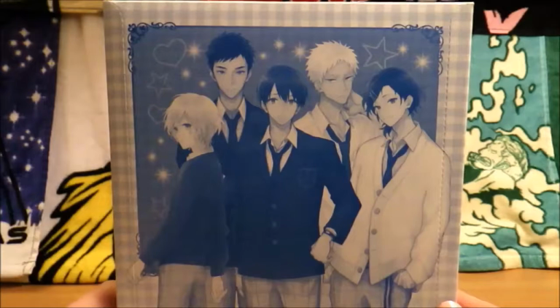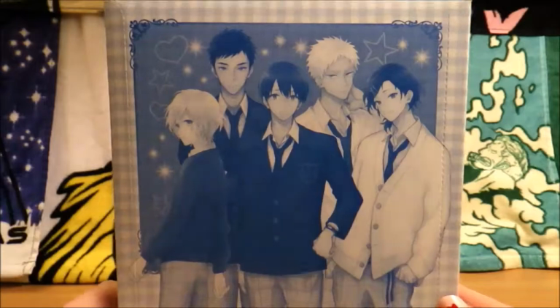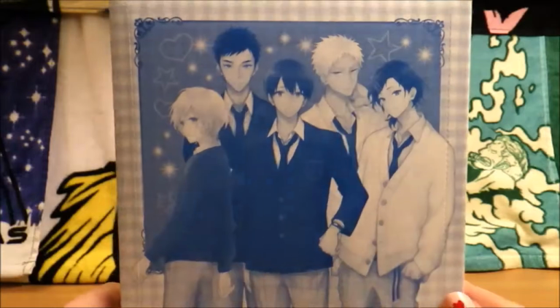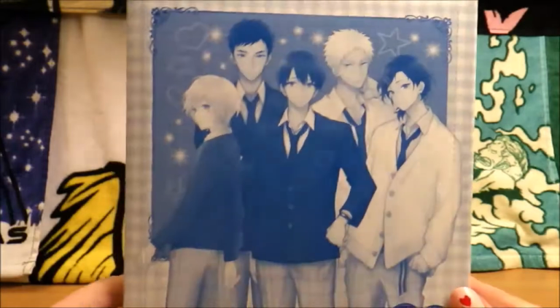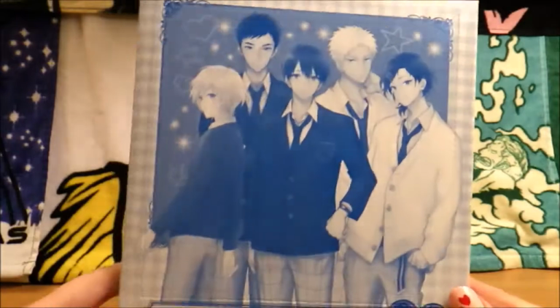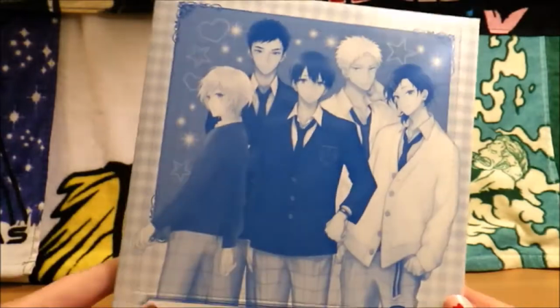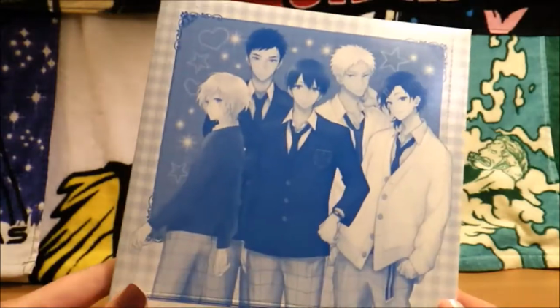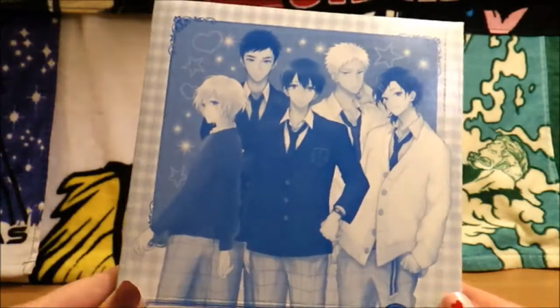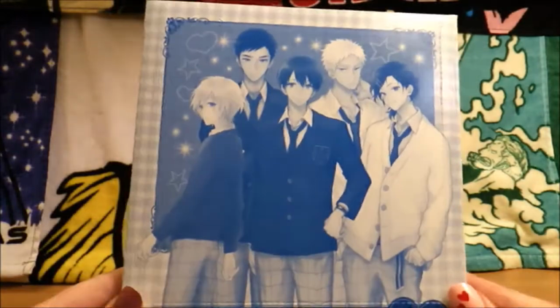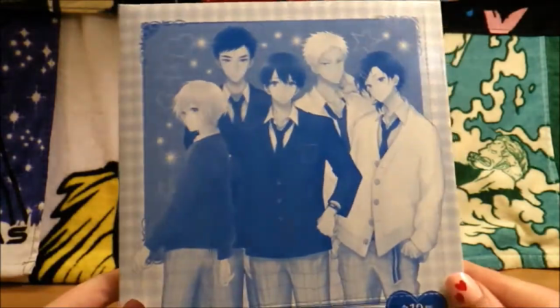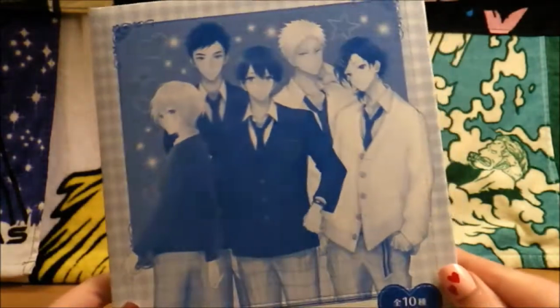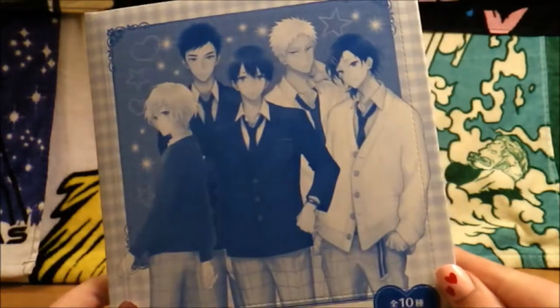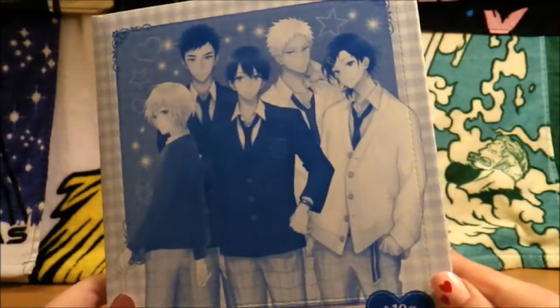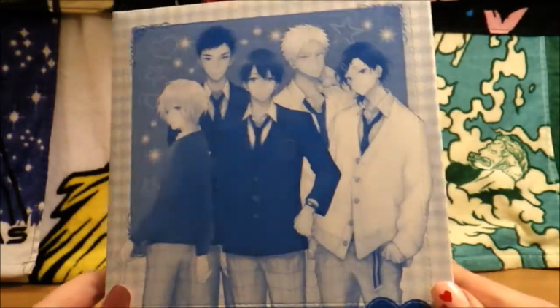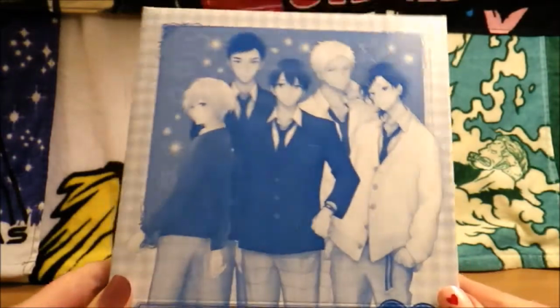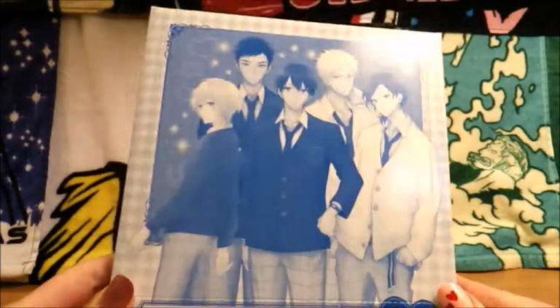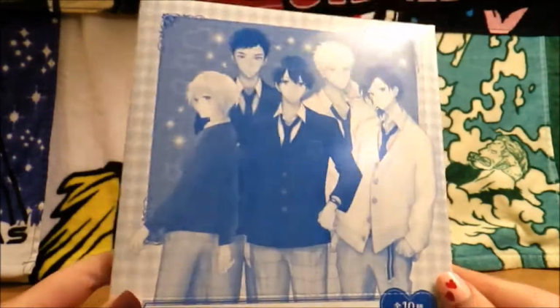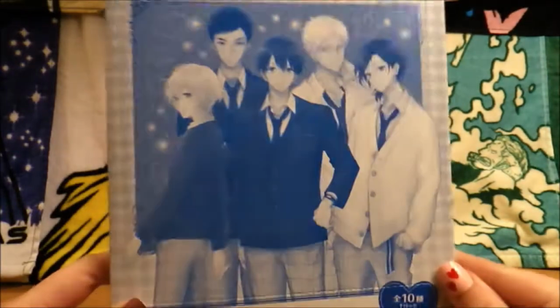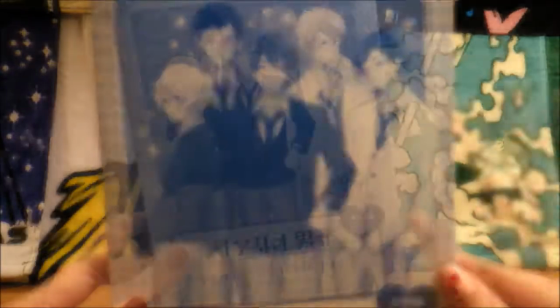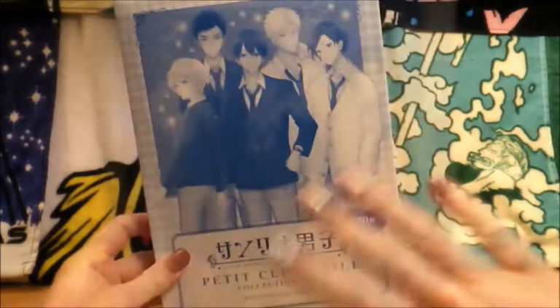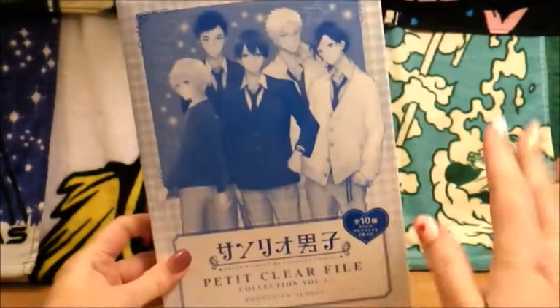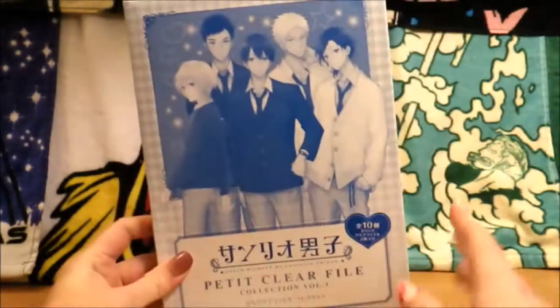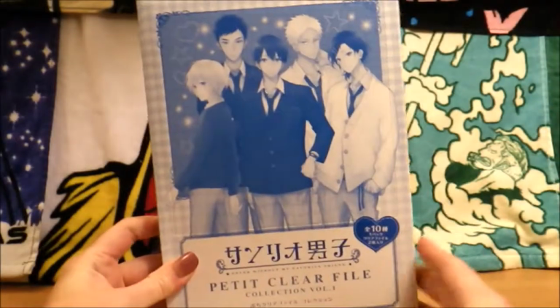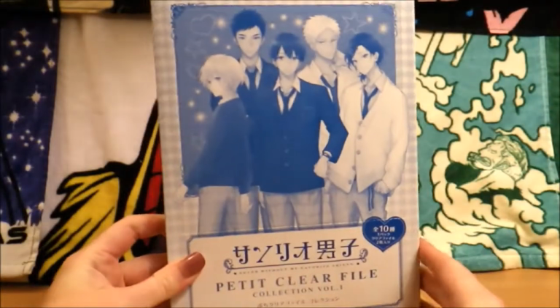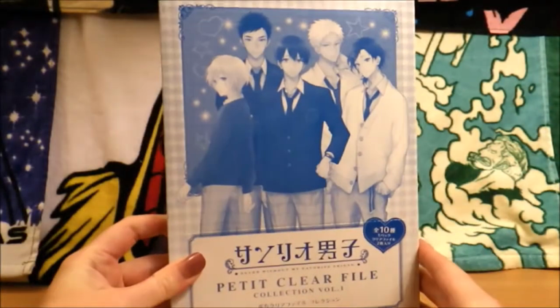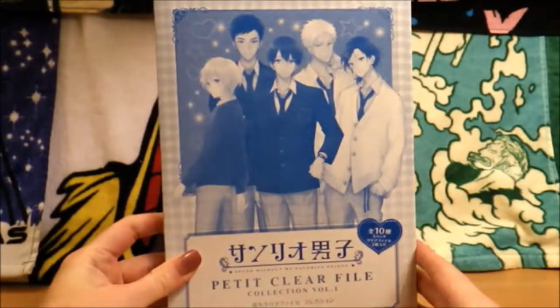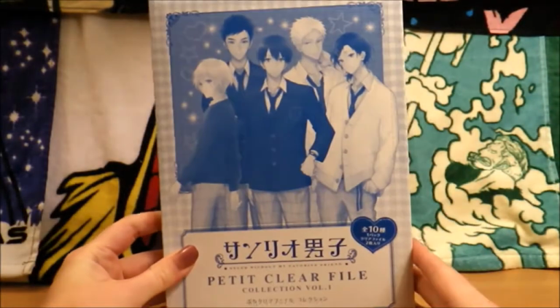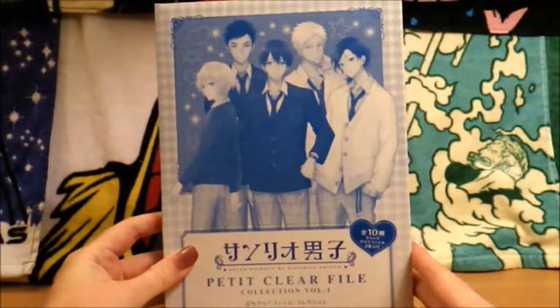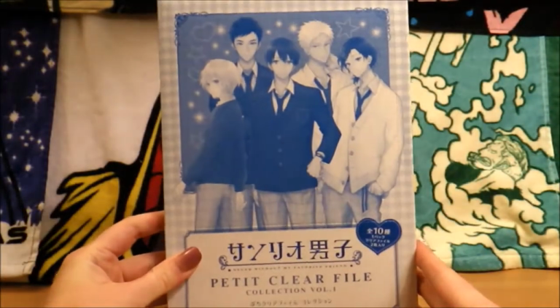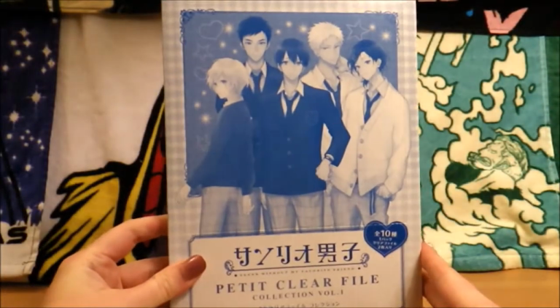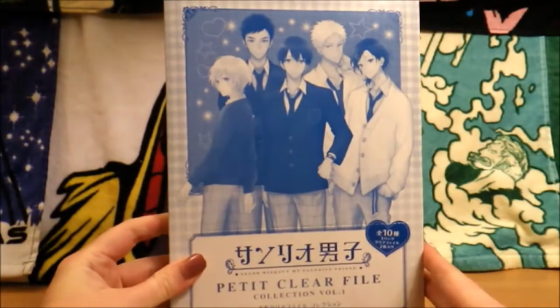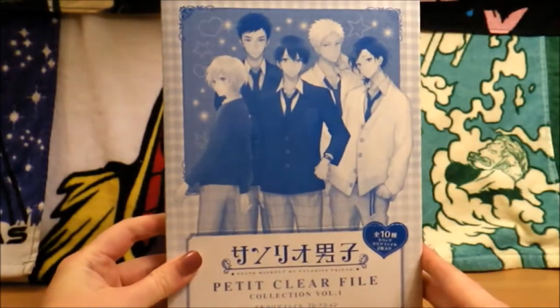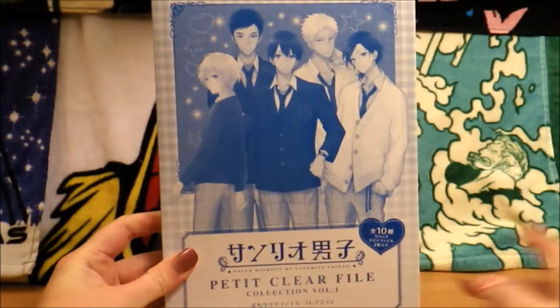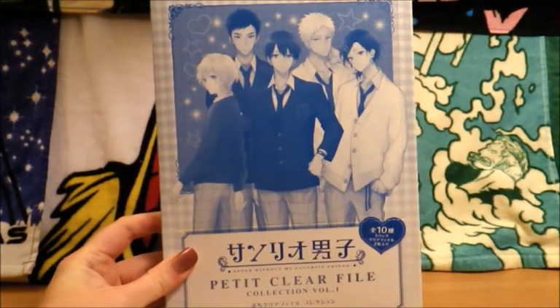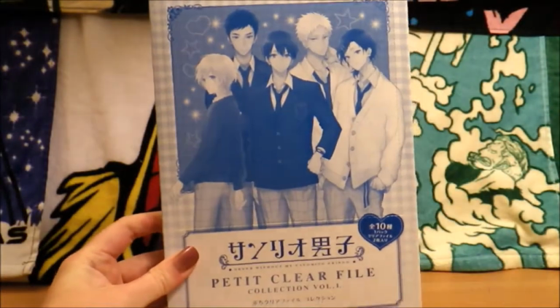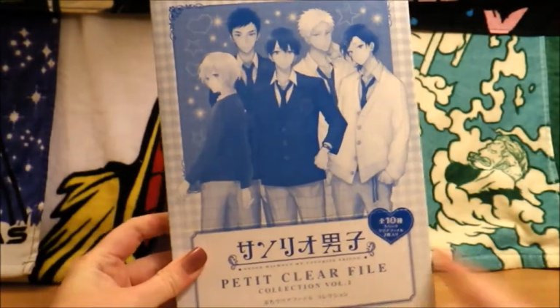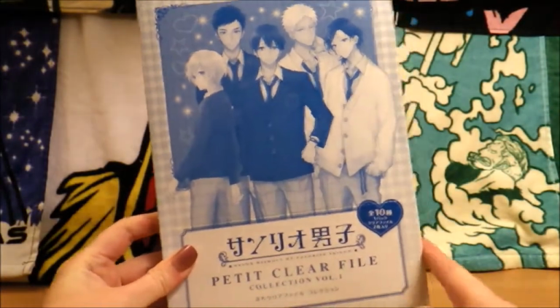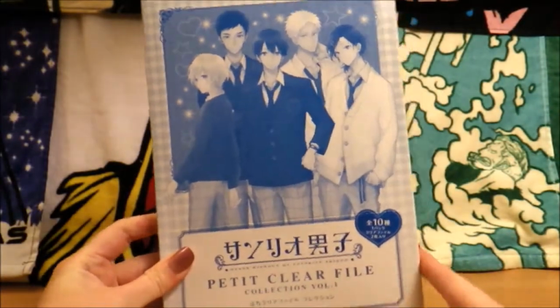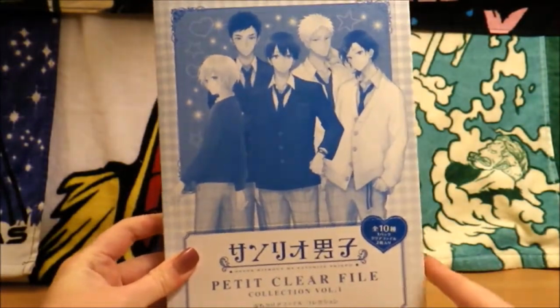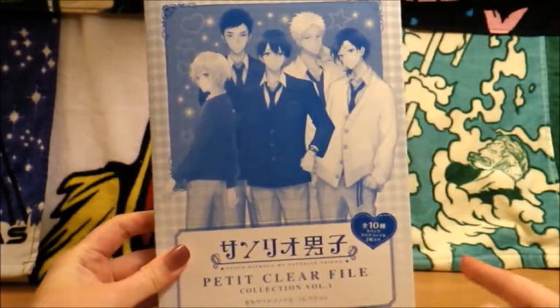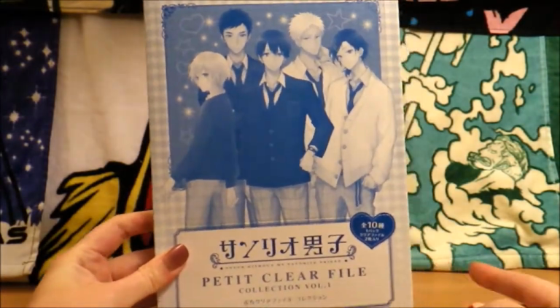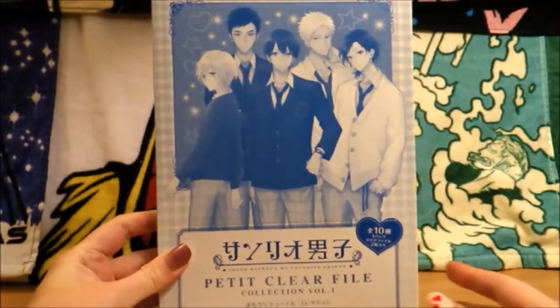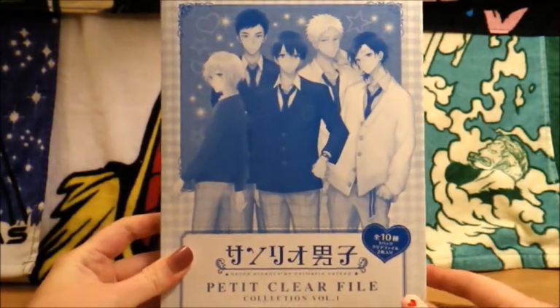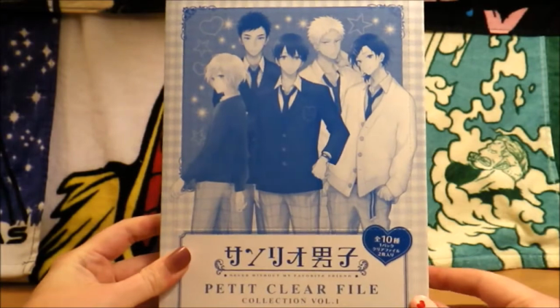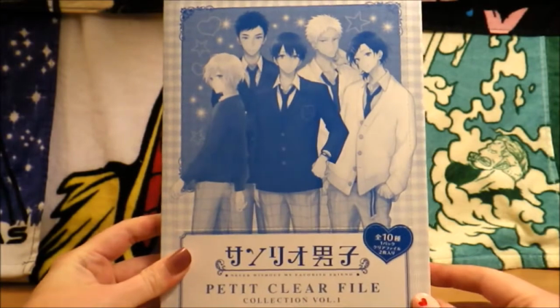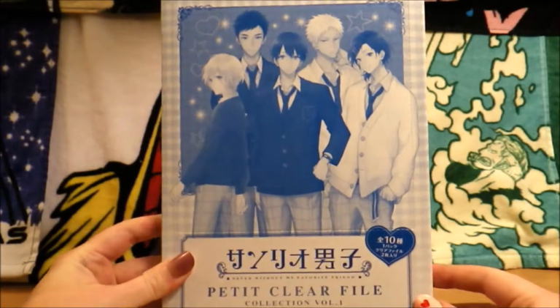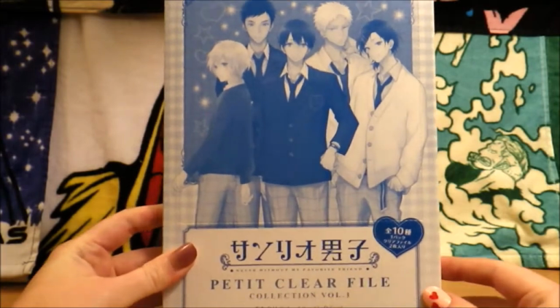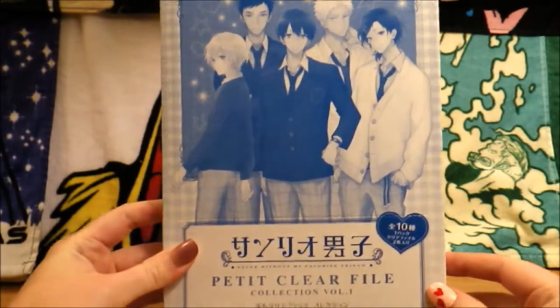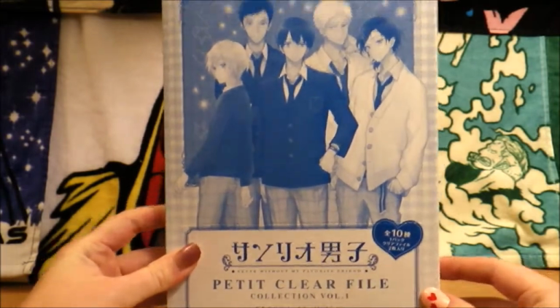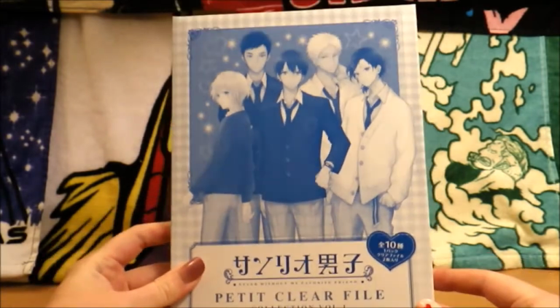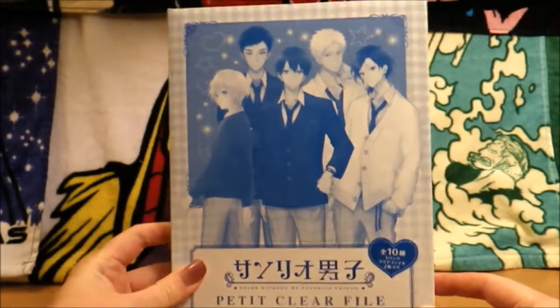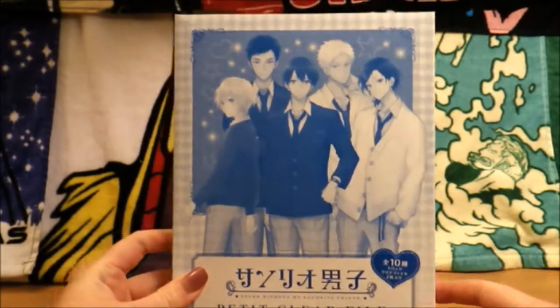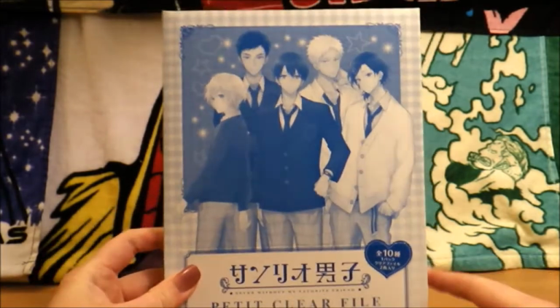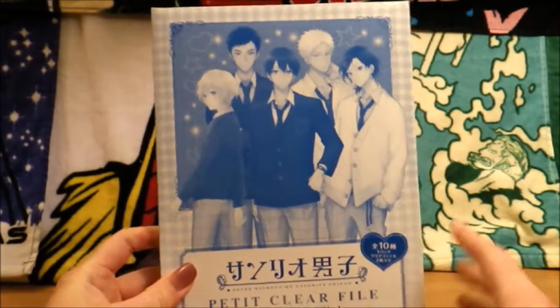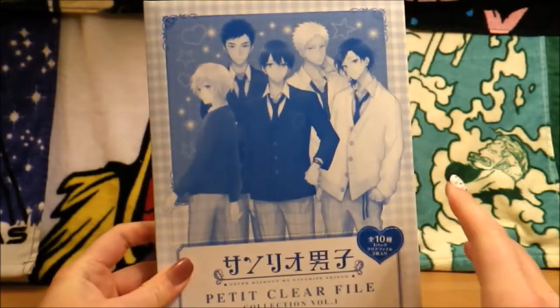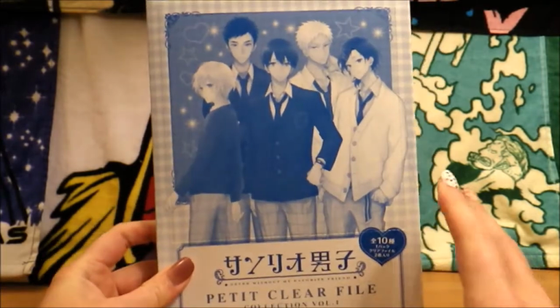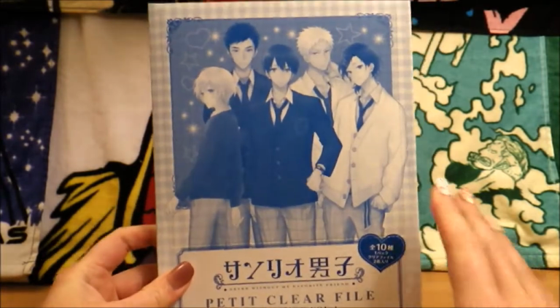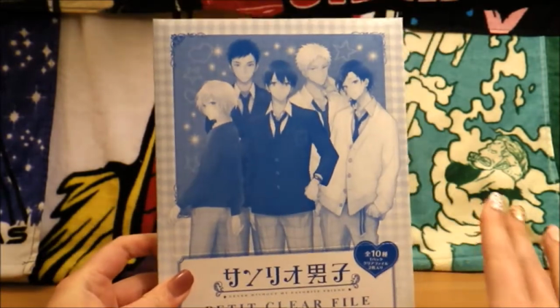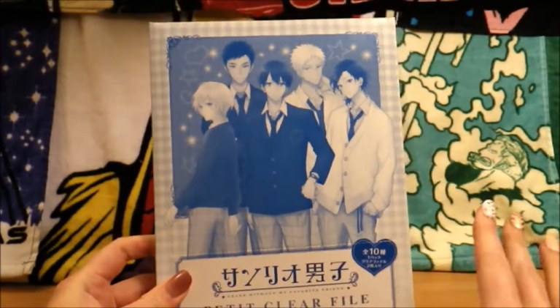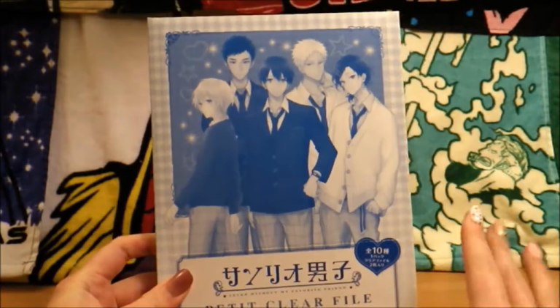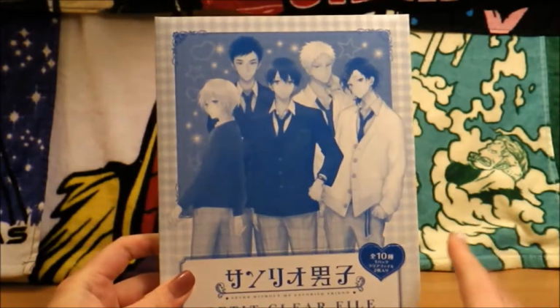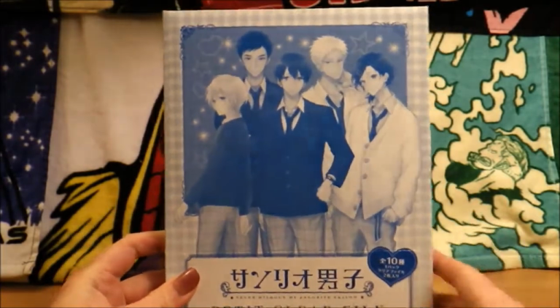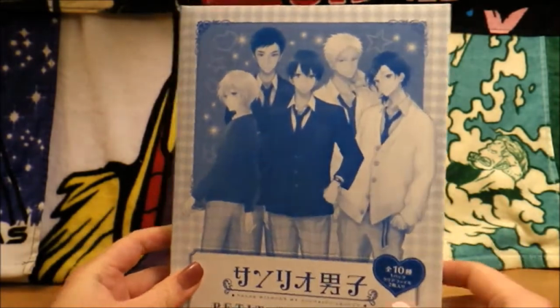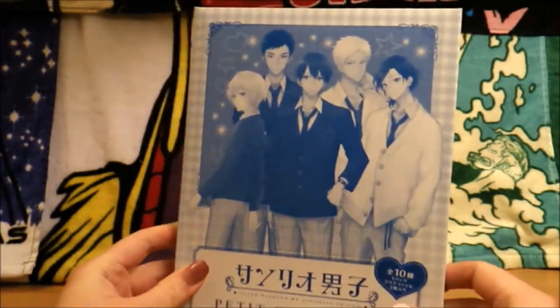Oh boy, we are doing this. Hey everybody, this is Val from Val K. Inc., and today we are opening up something that I've been waiting for.